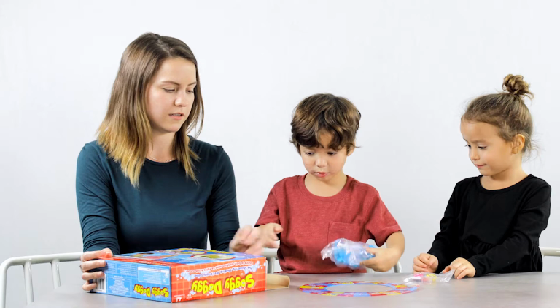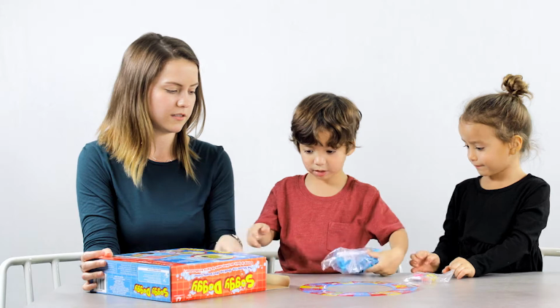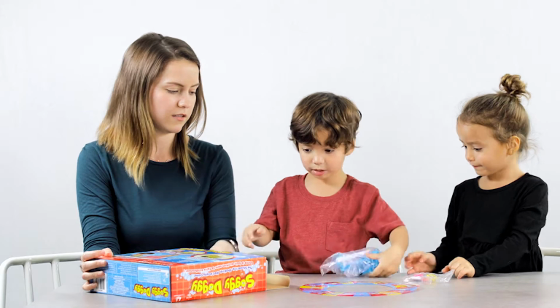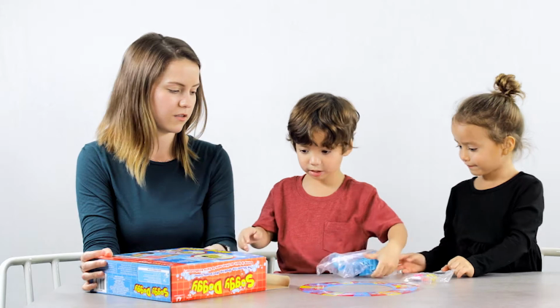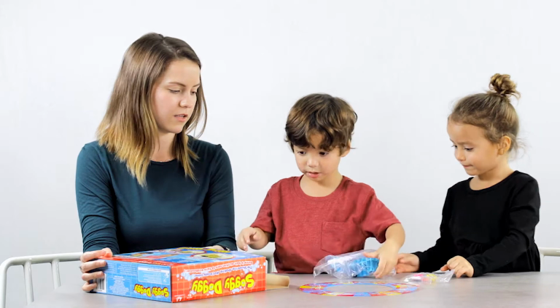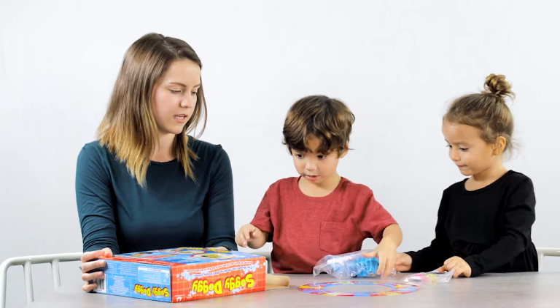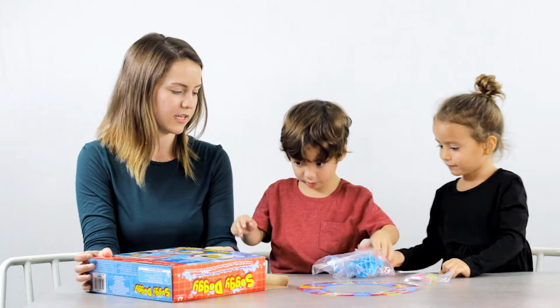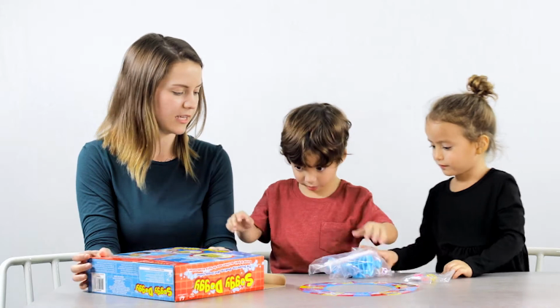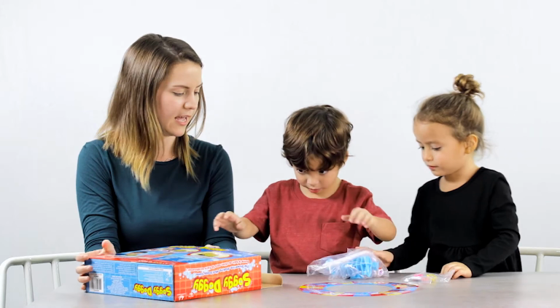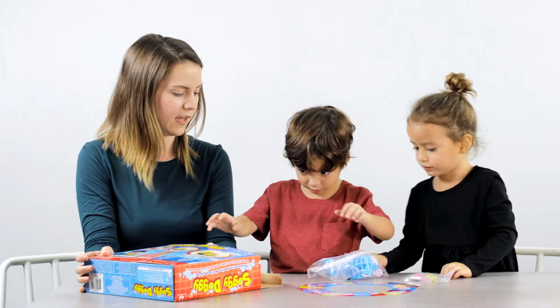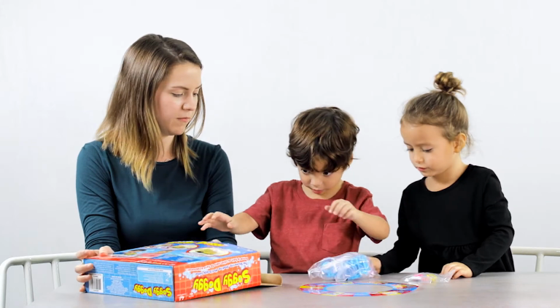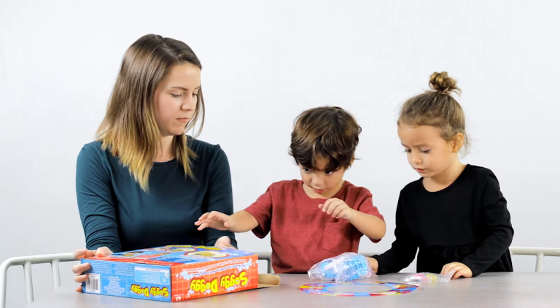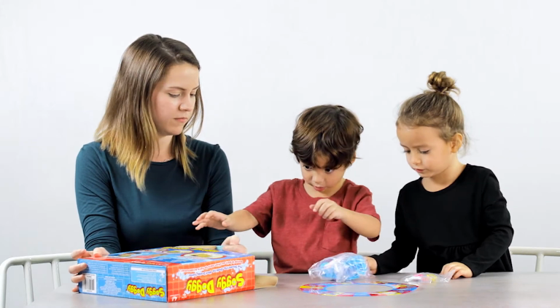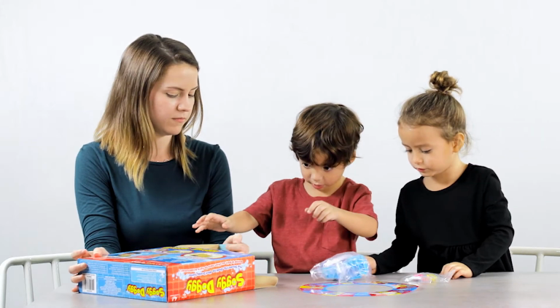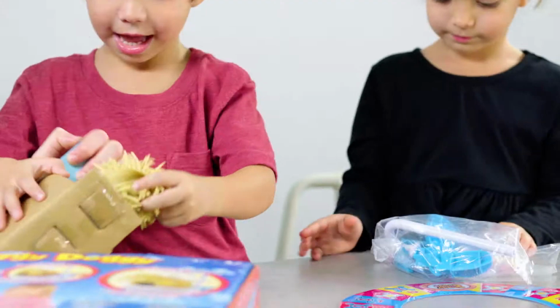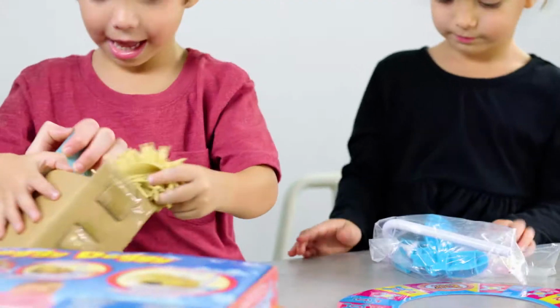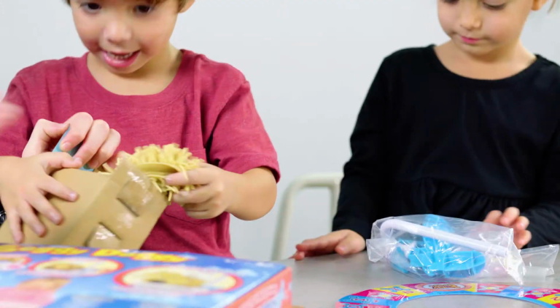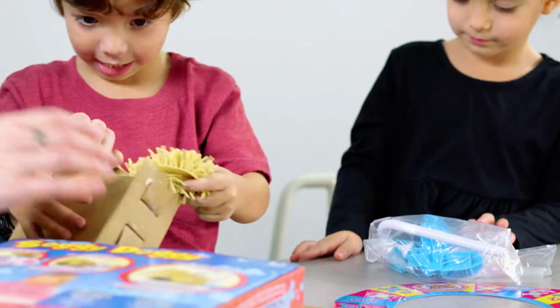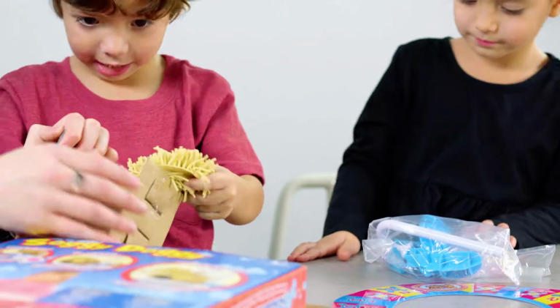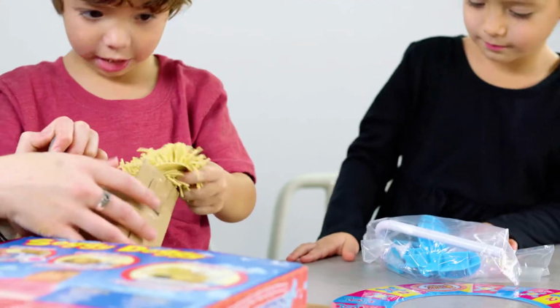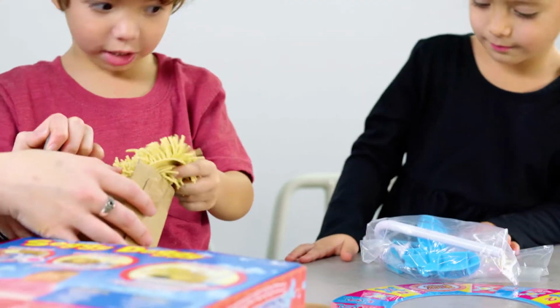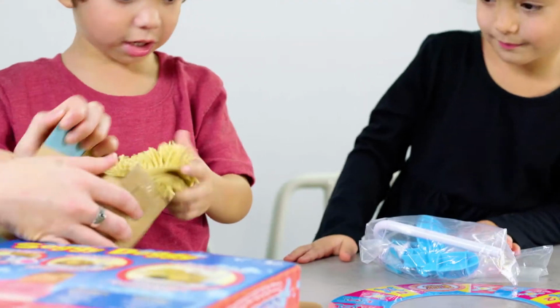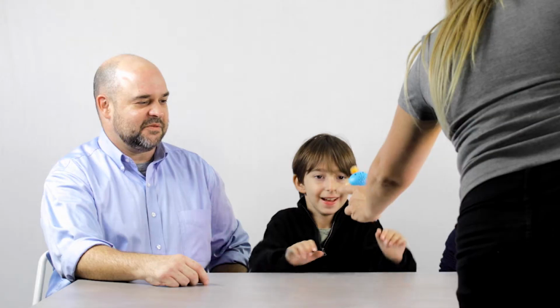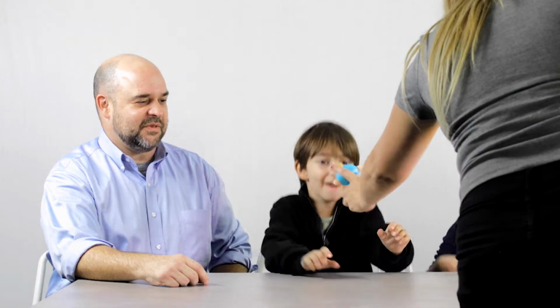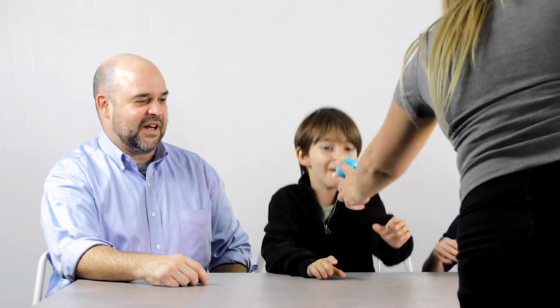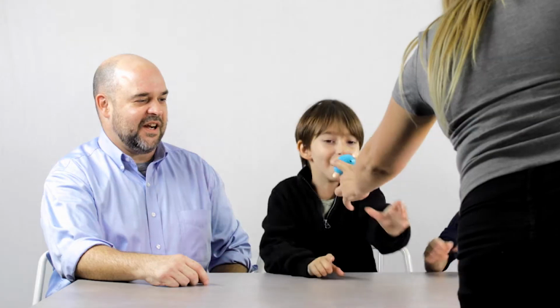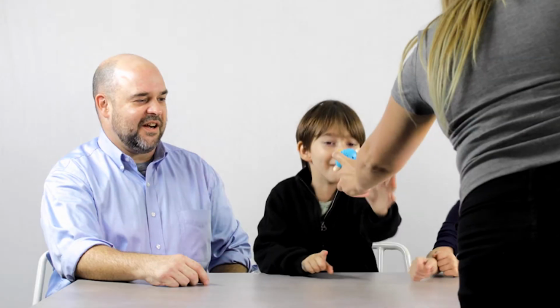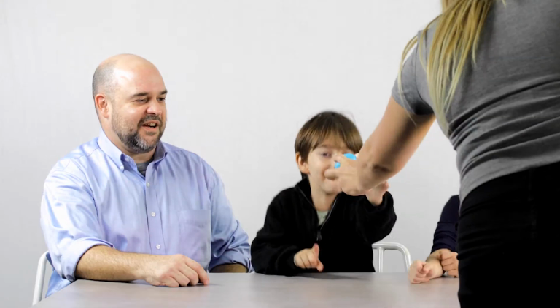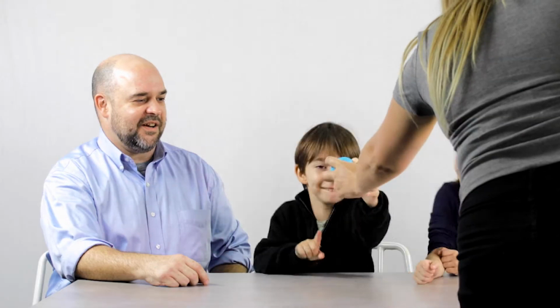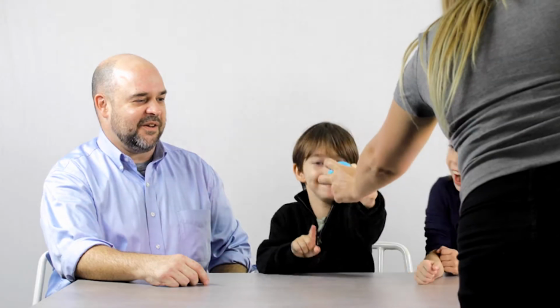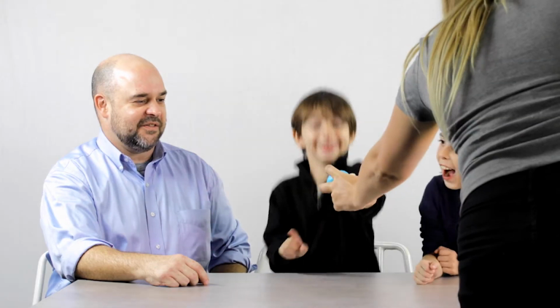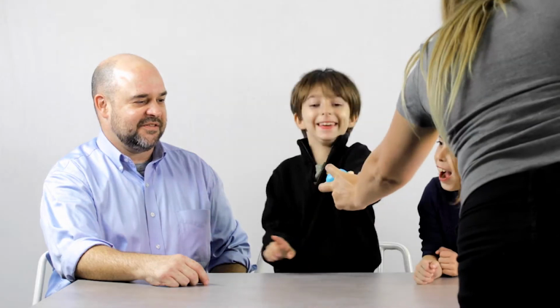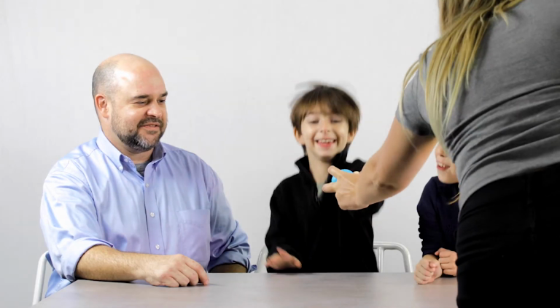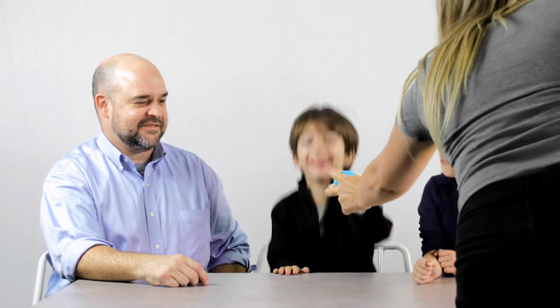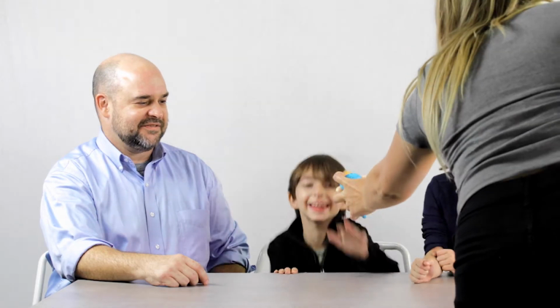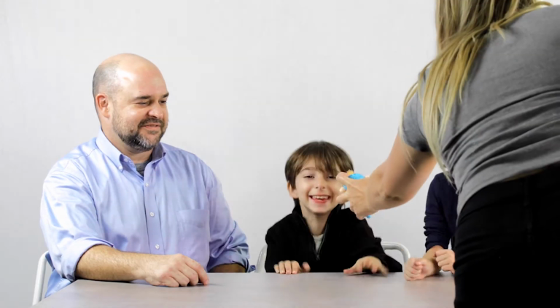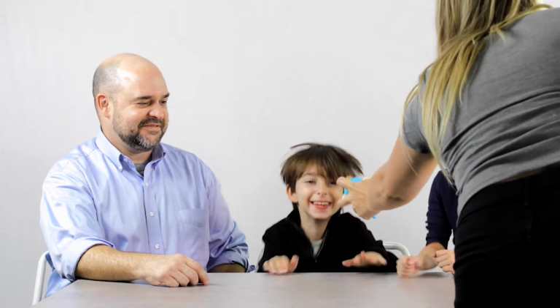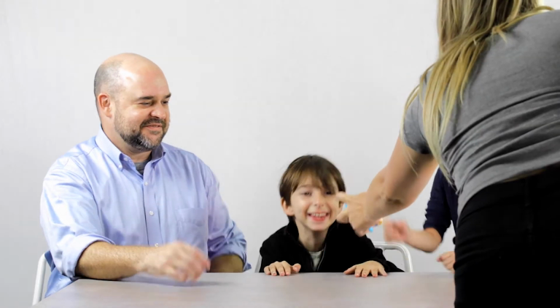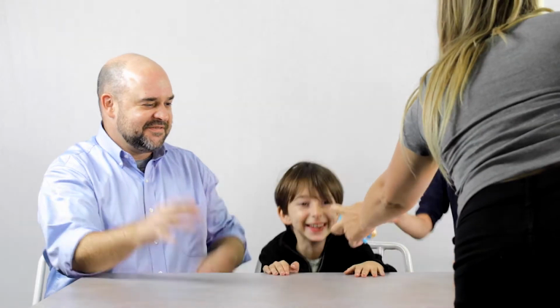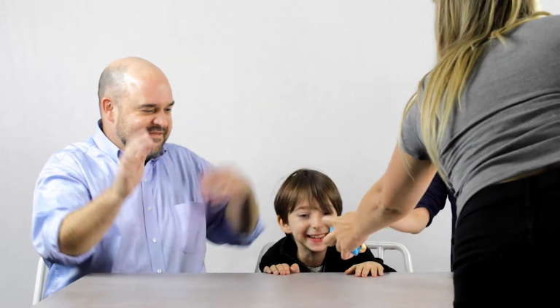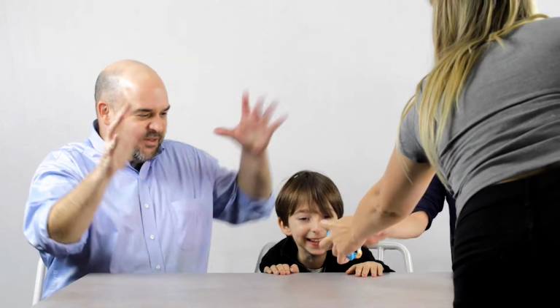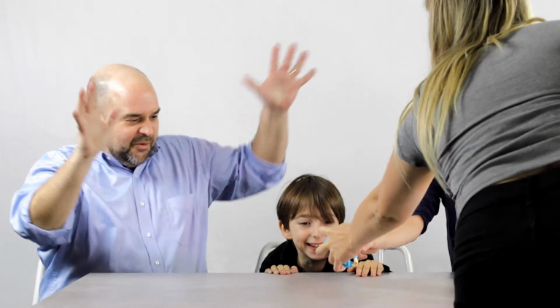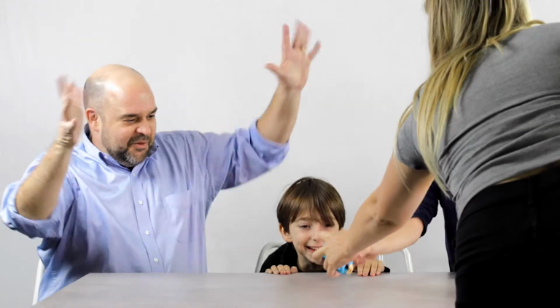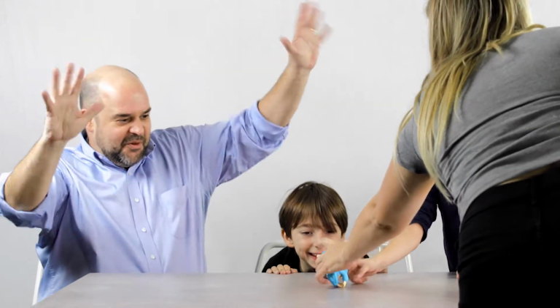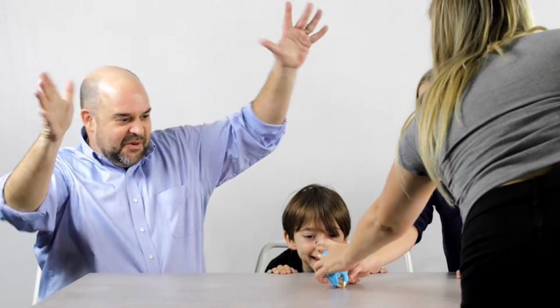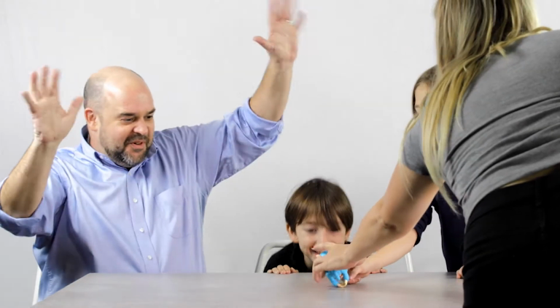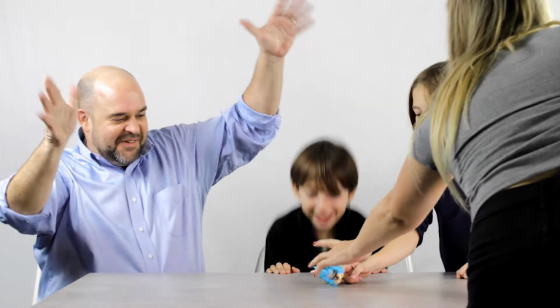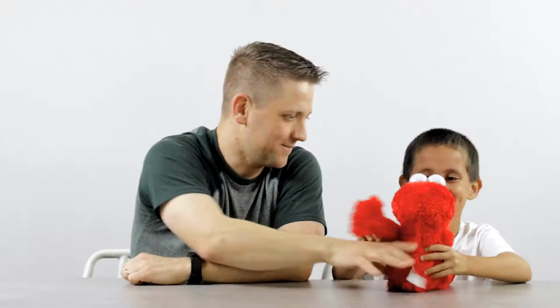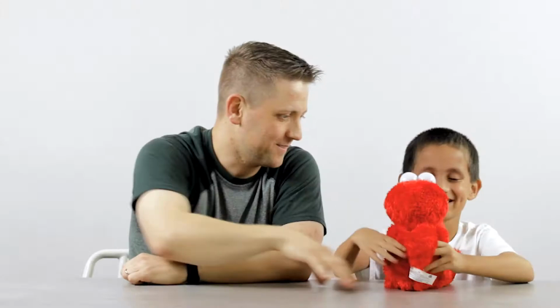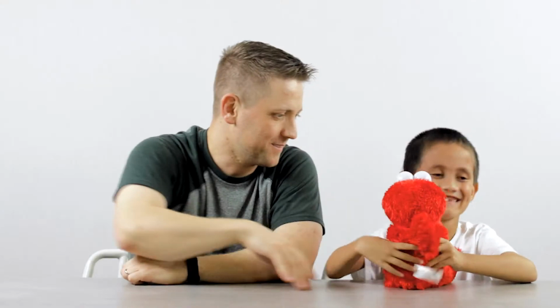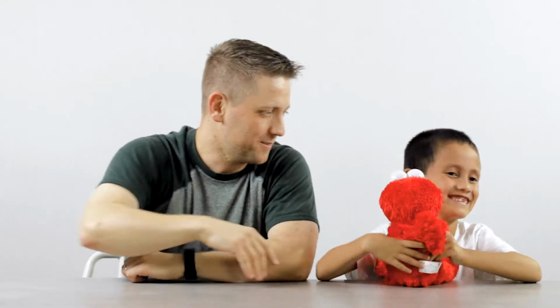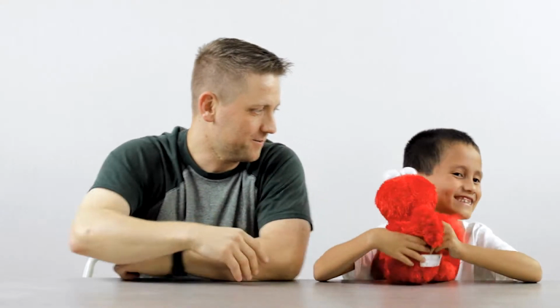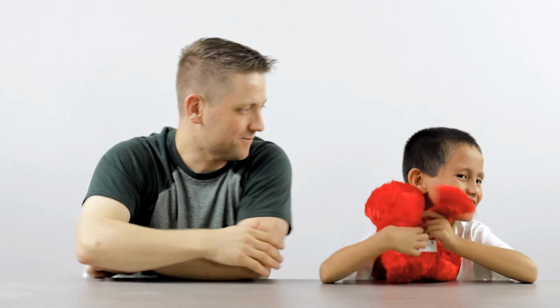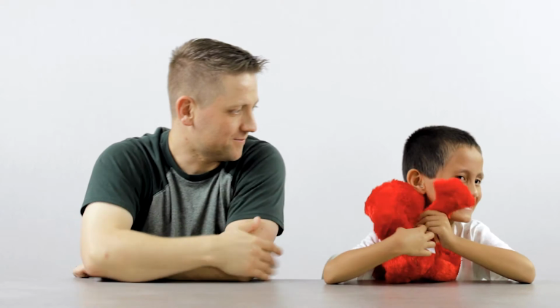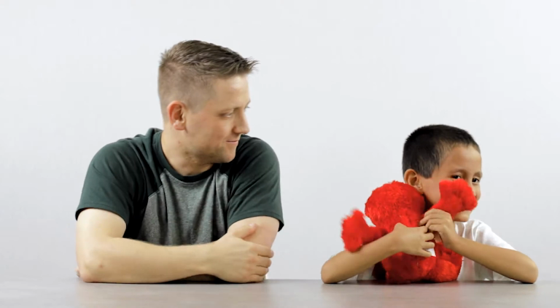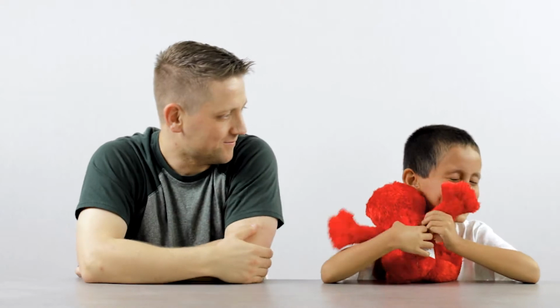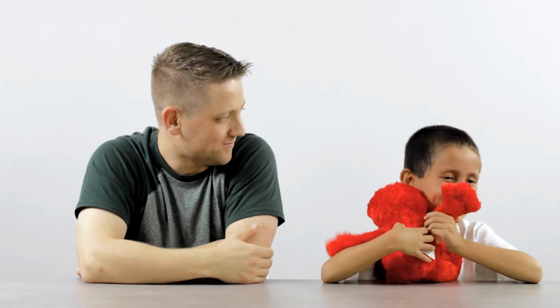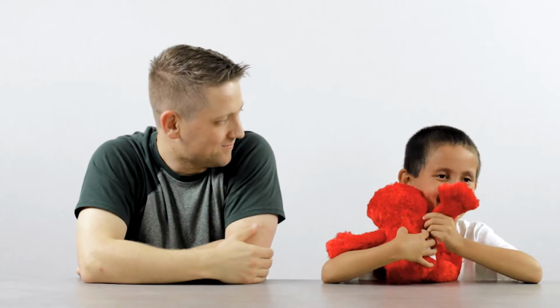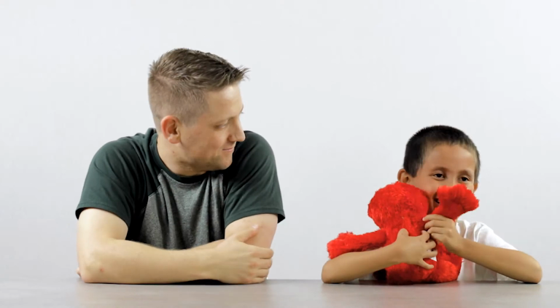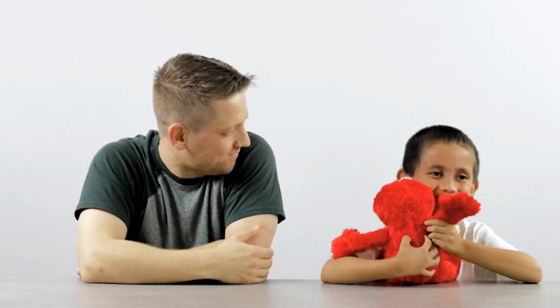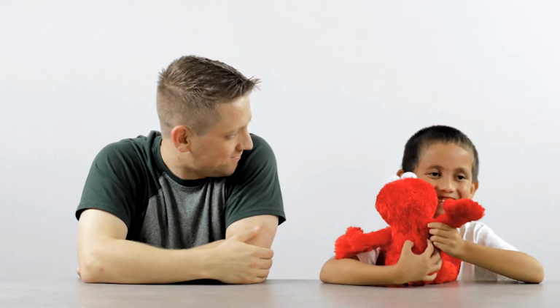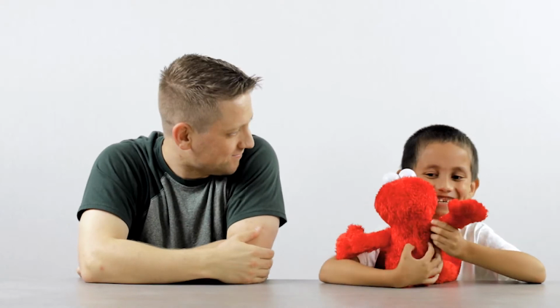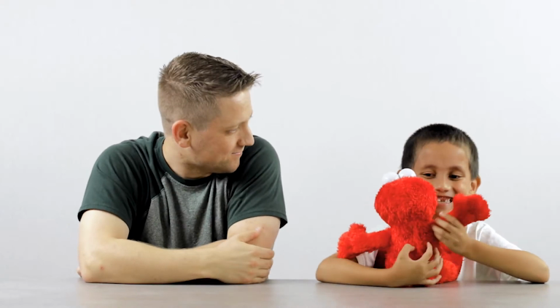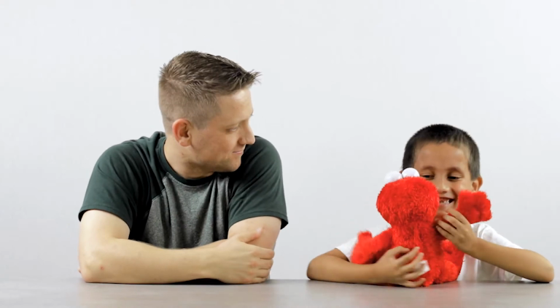Does it look like a game? Yeah! Hi, Barbie! I like it.